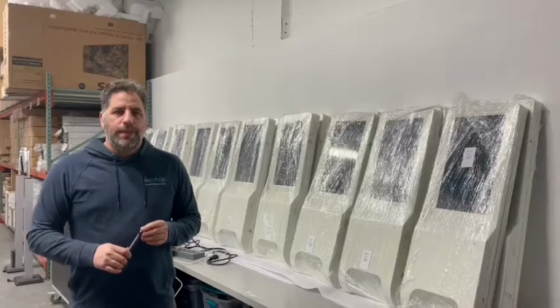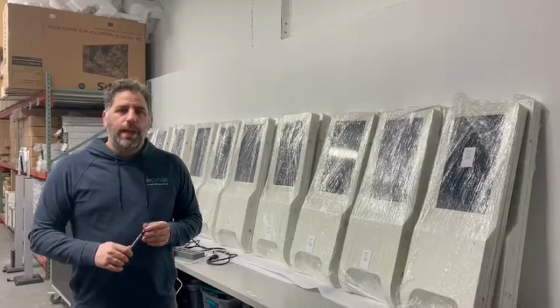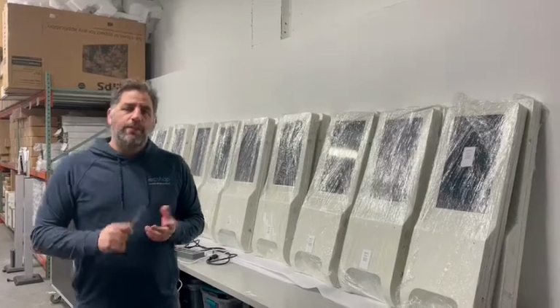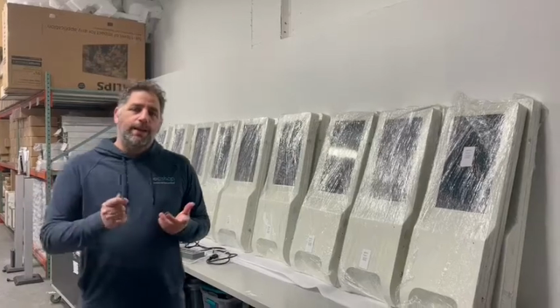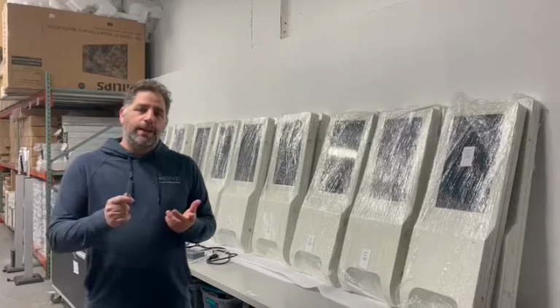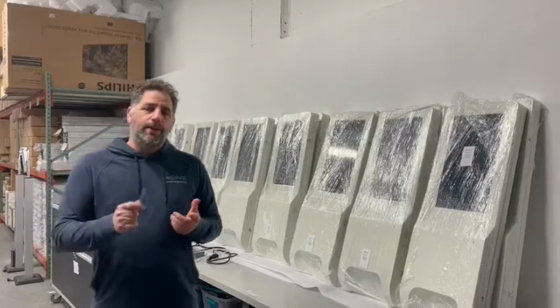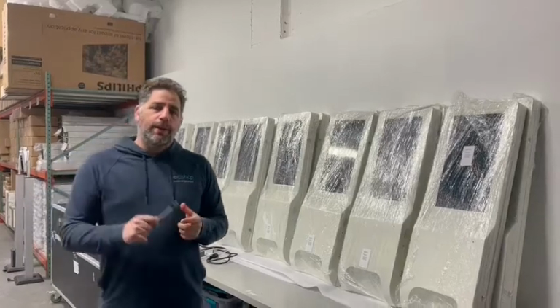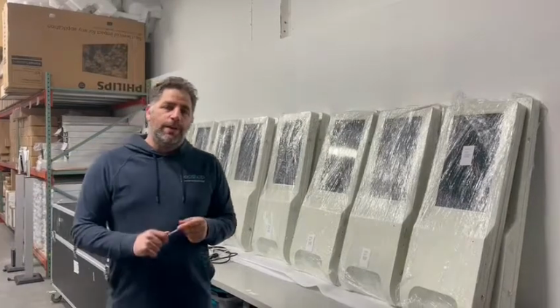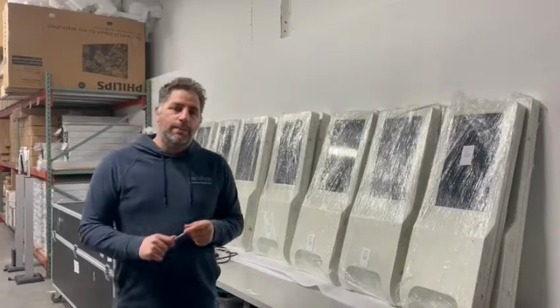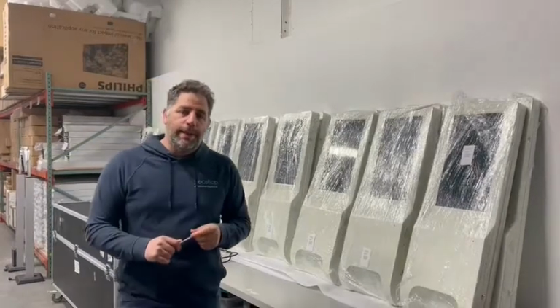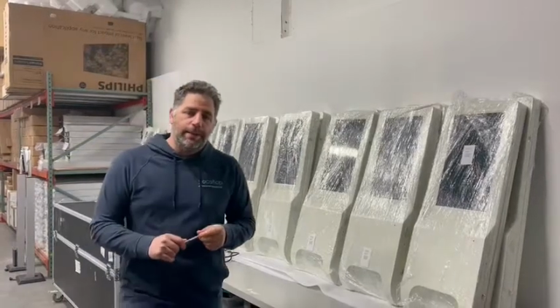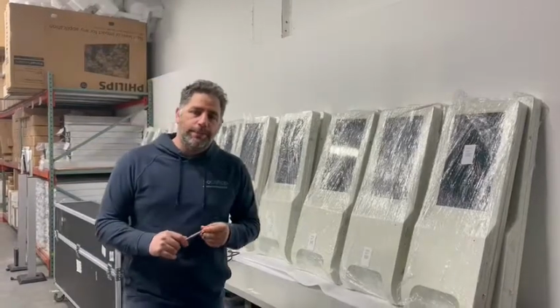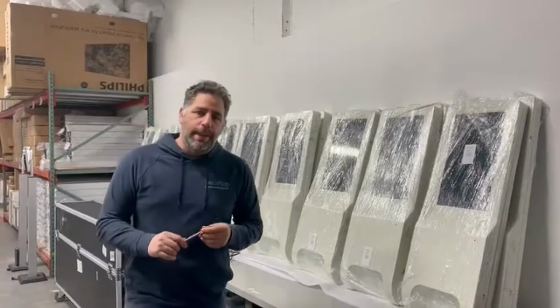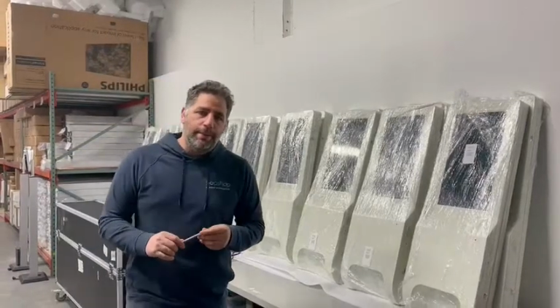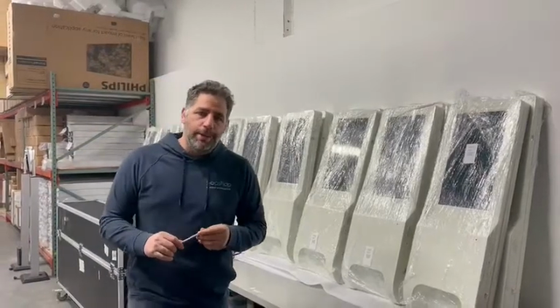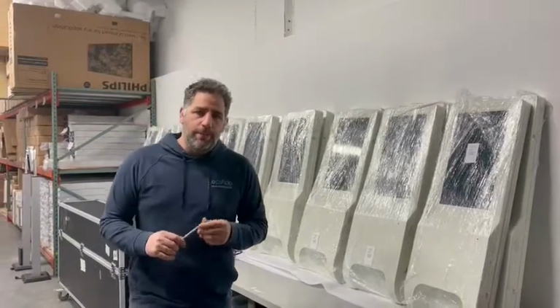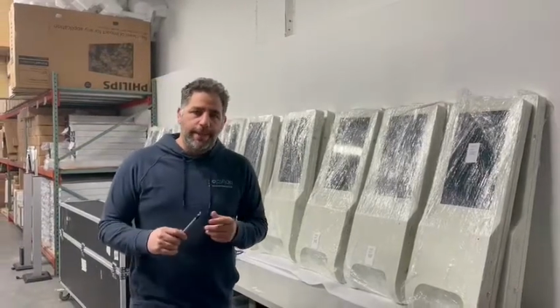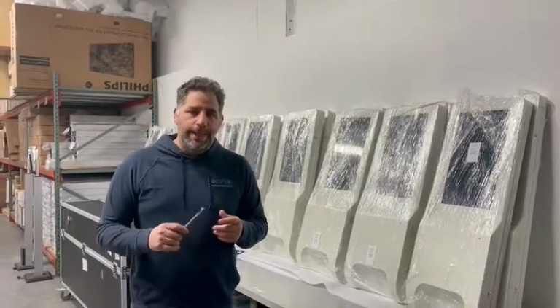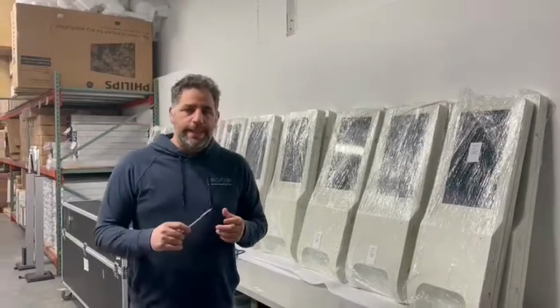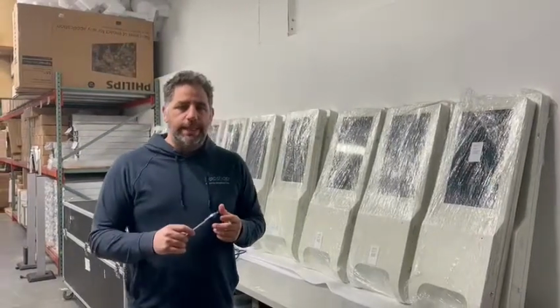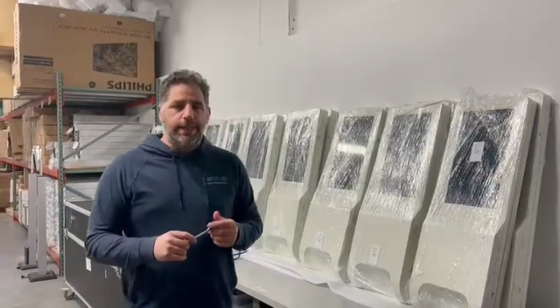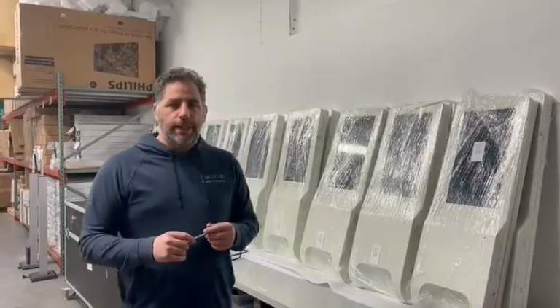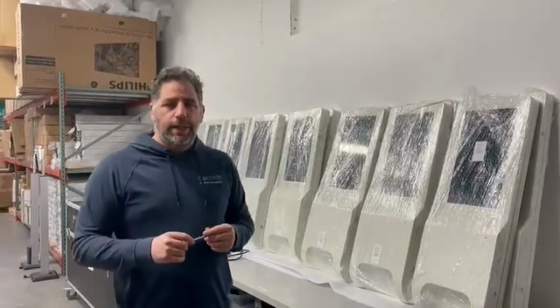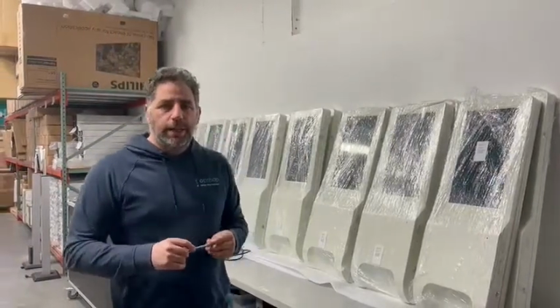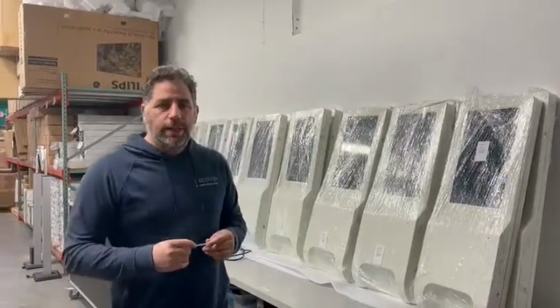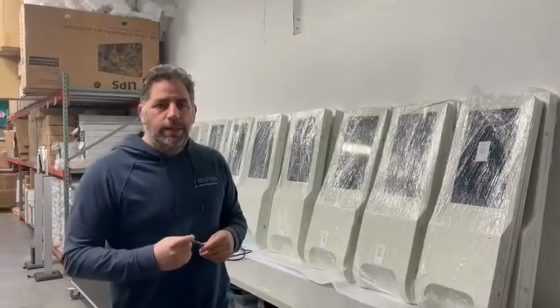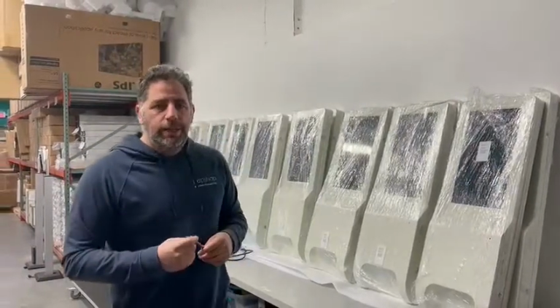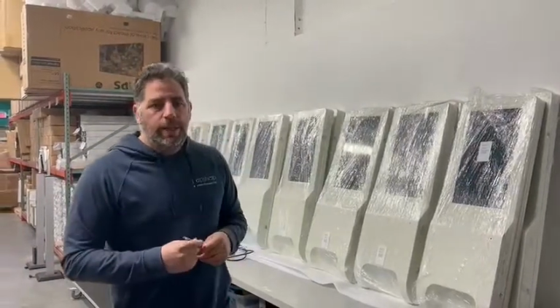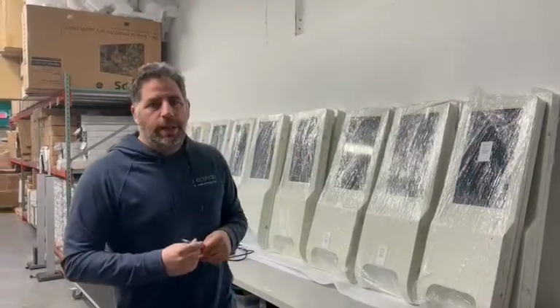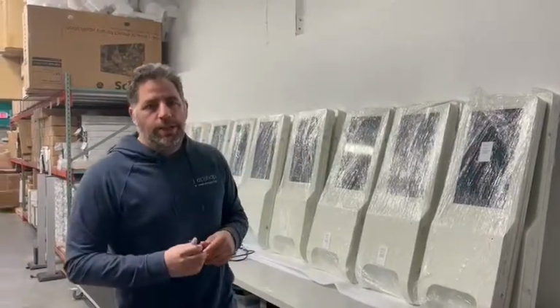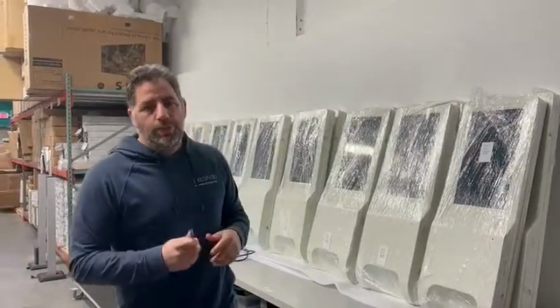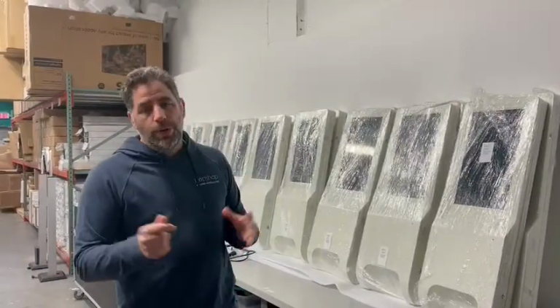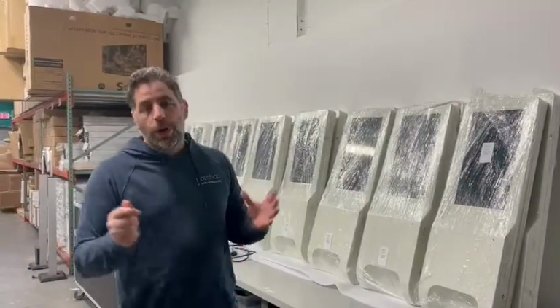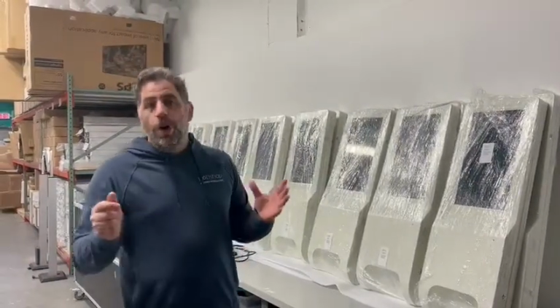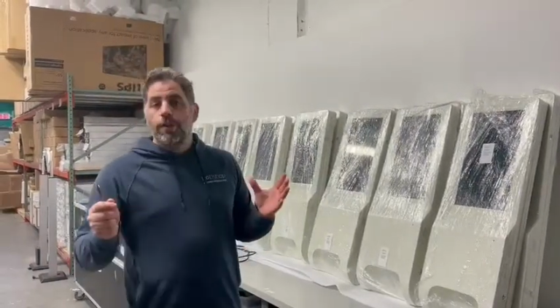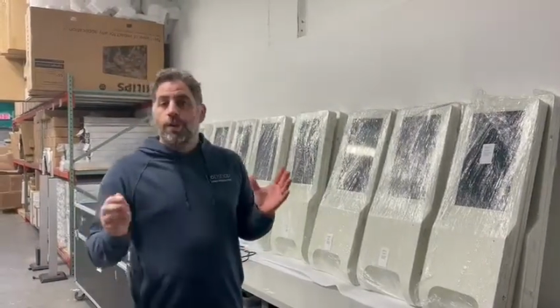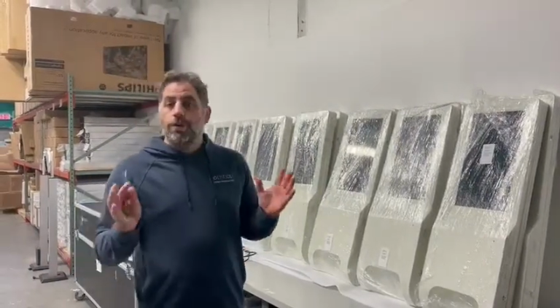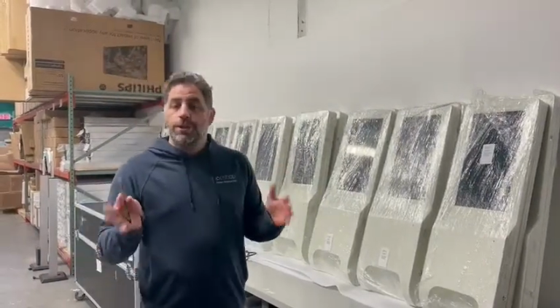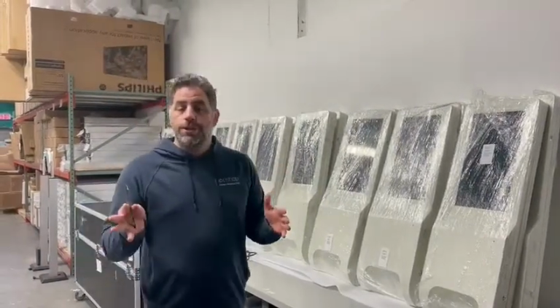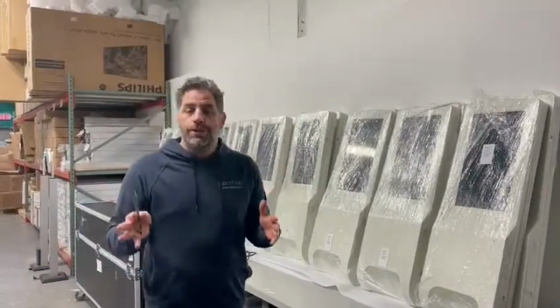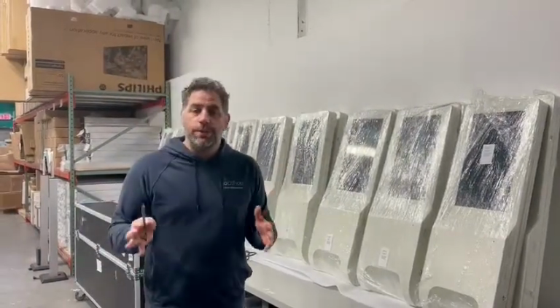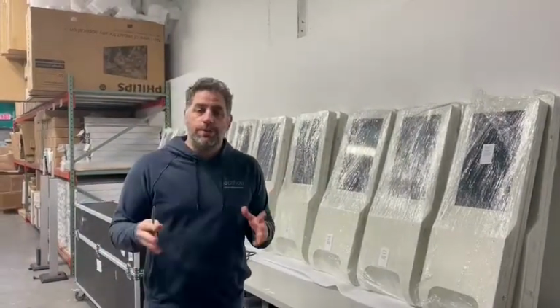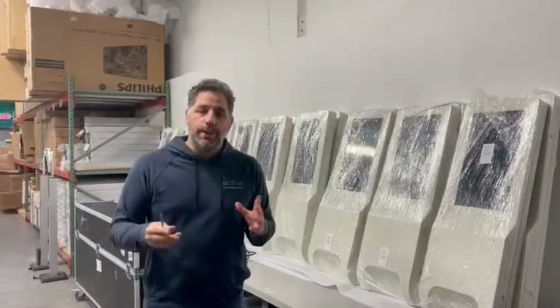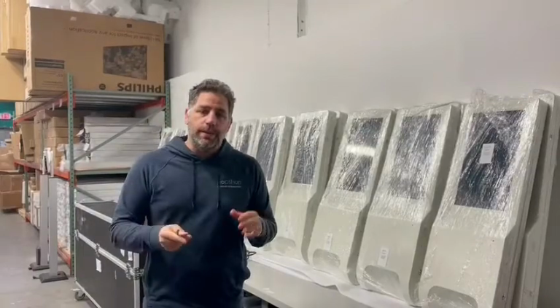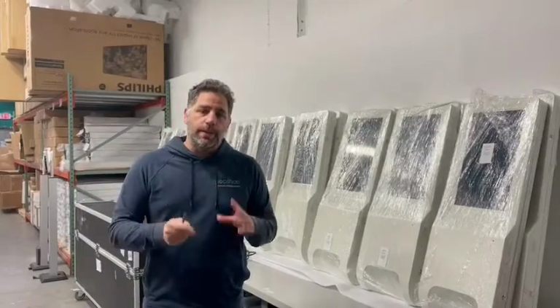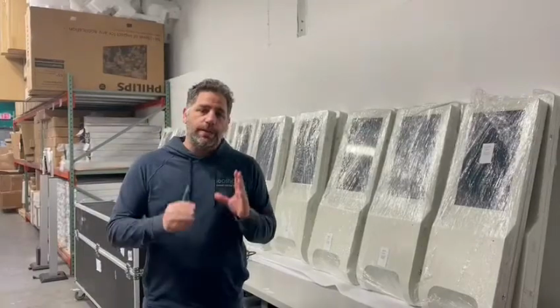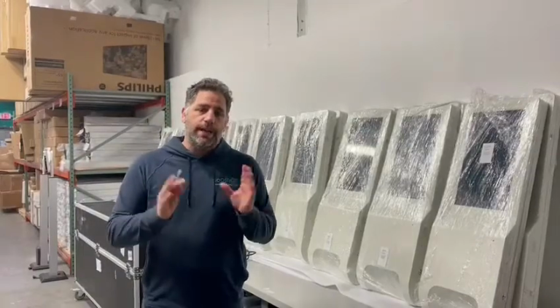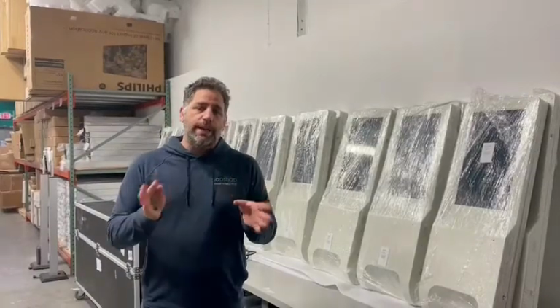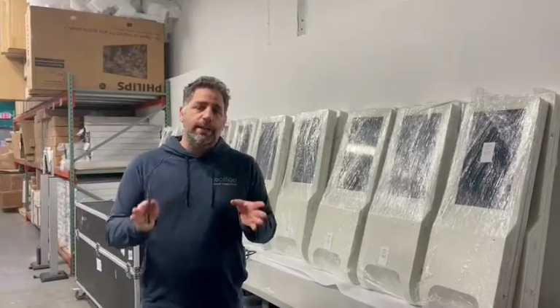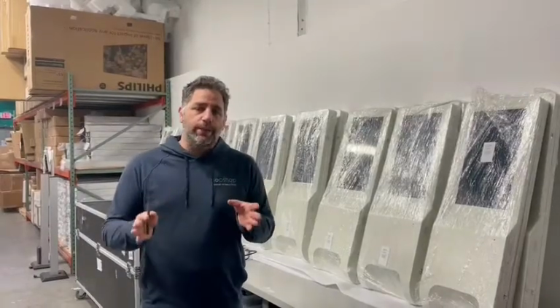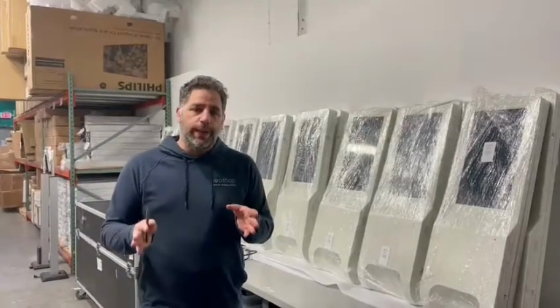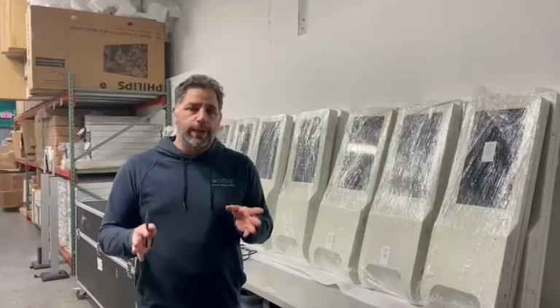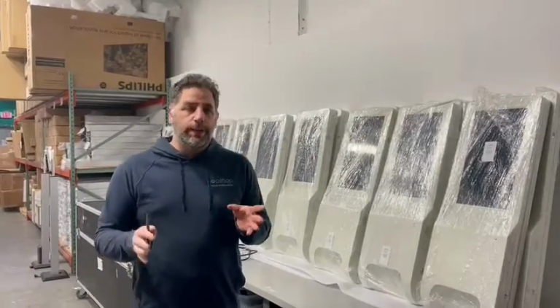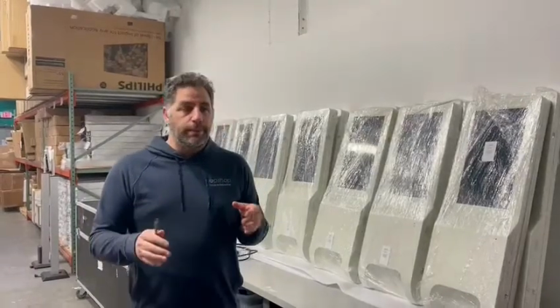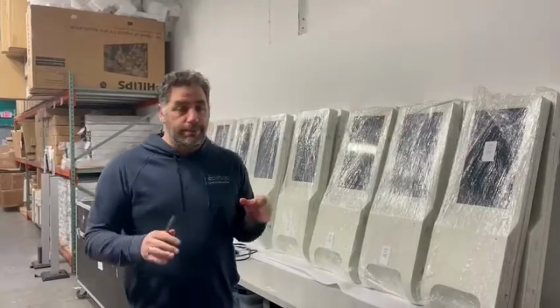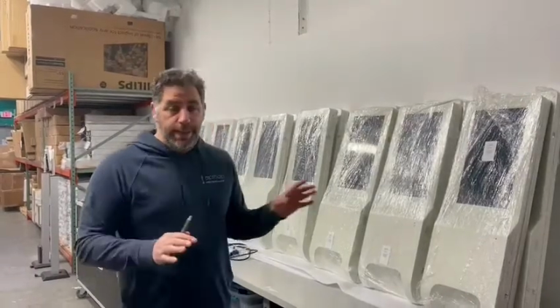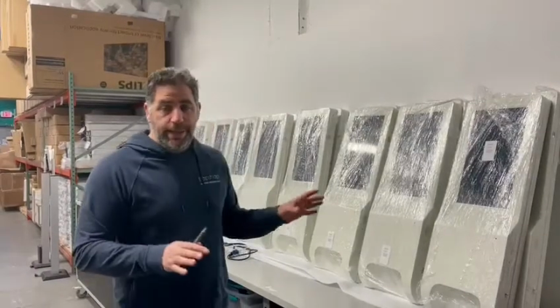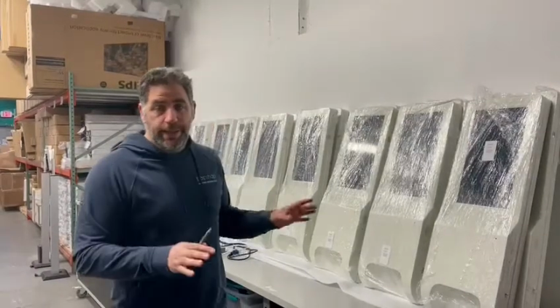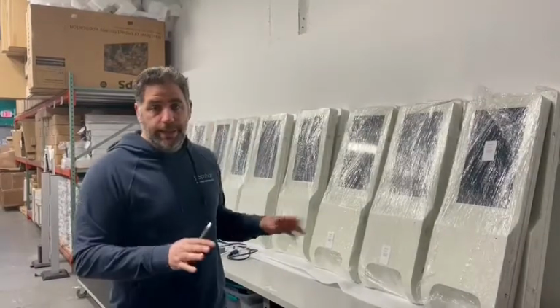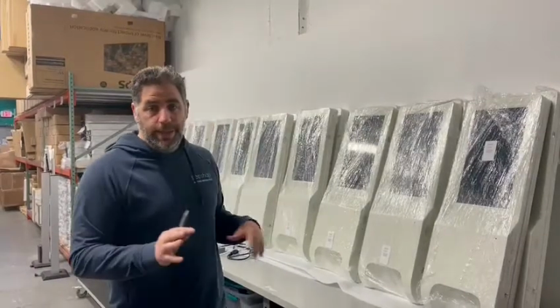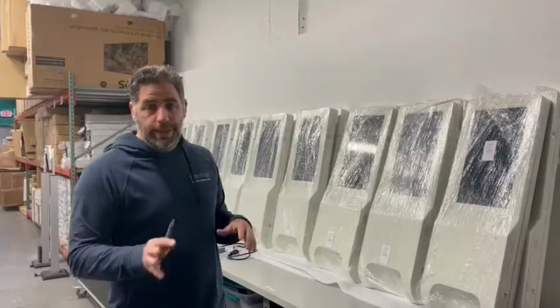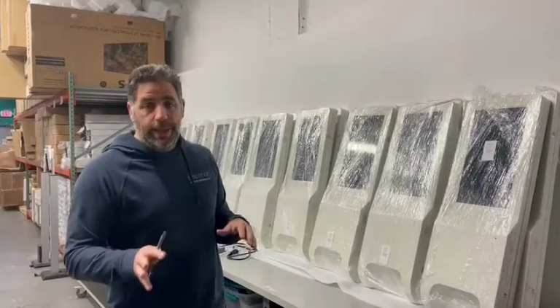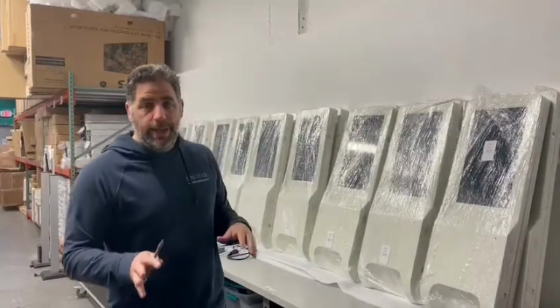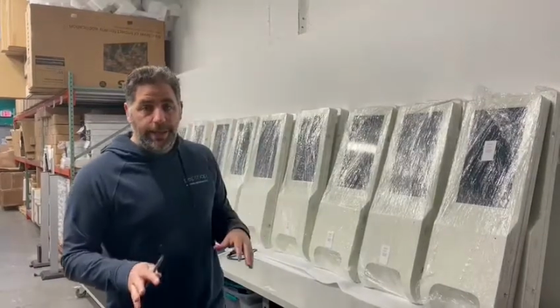Everybody, welcome back to Pop Shop. Eitan here. I just want to go over what we're doing this week — an exciting week, busy but exciting.